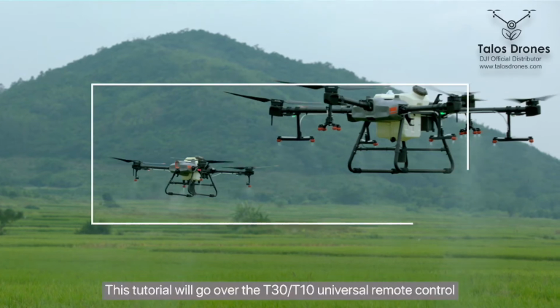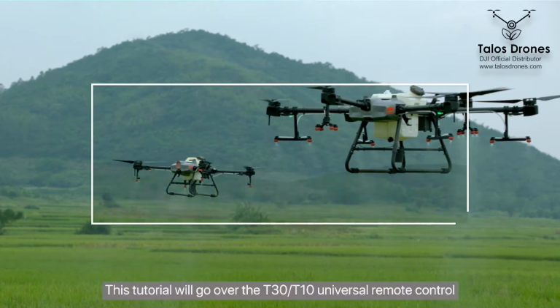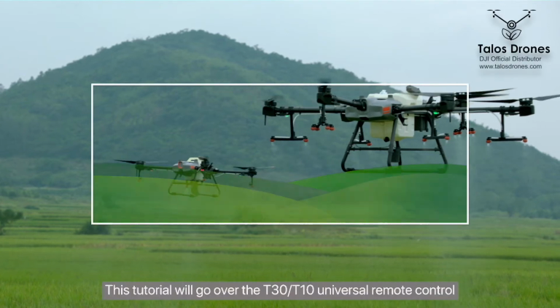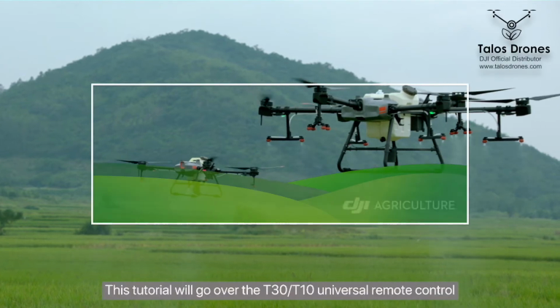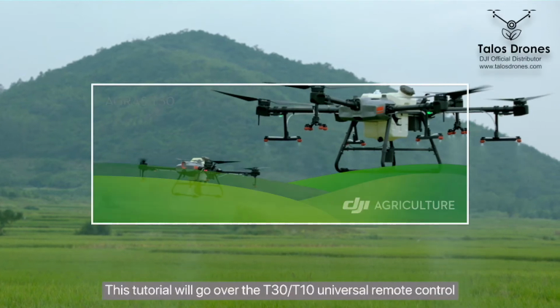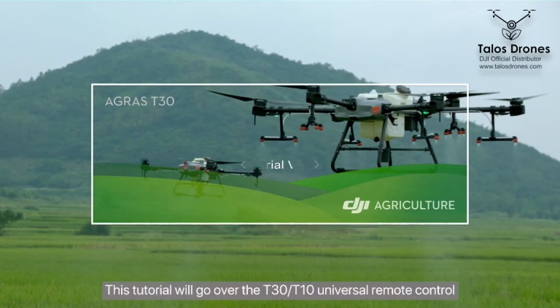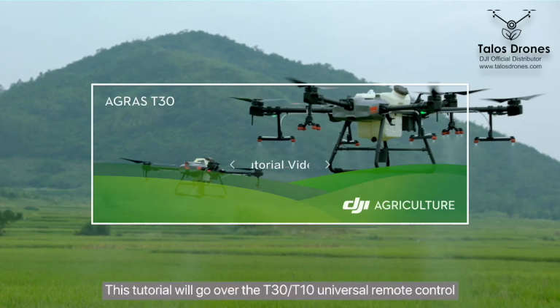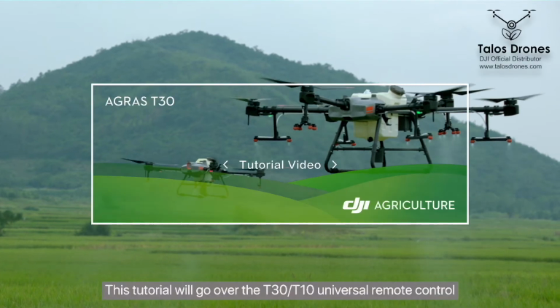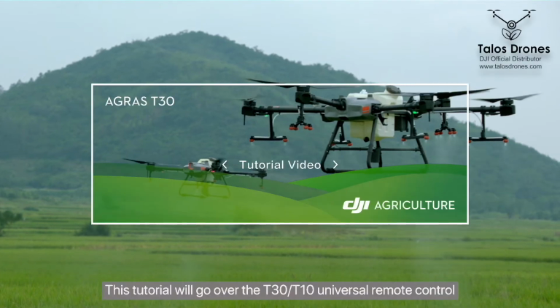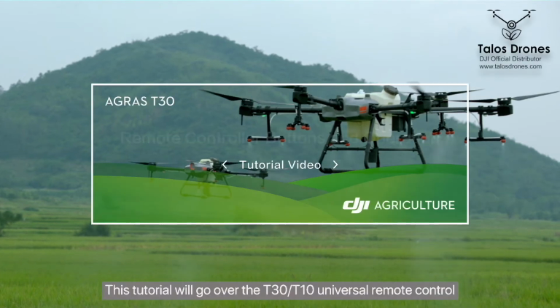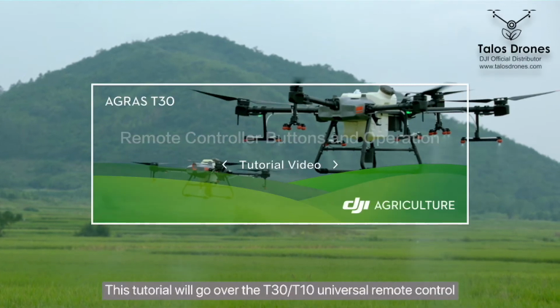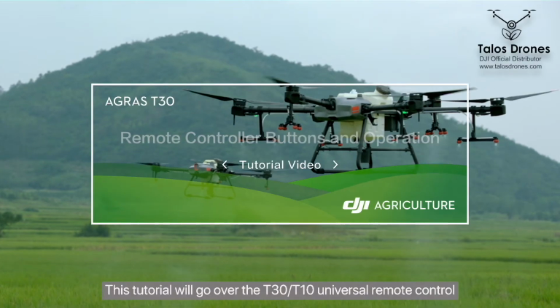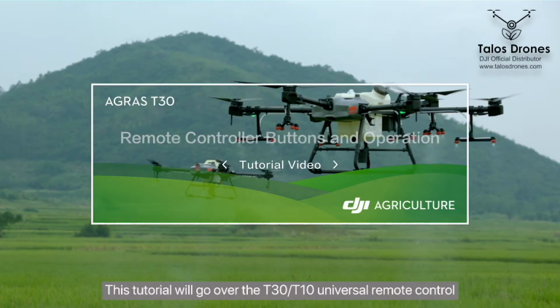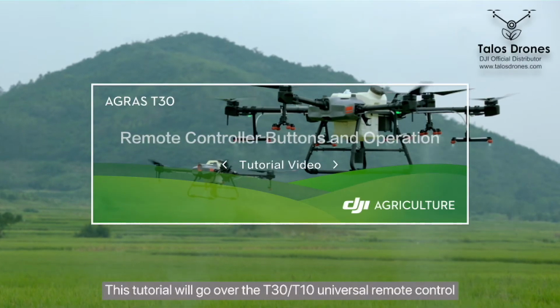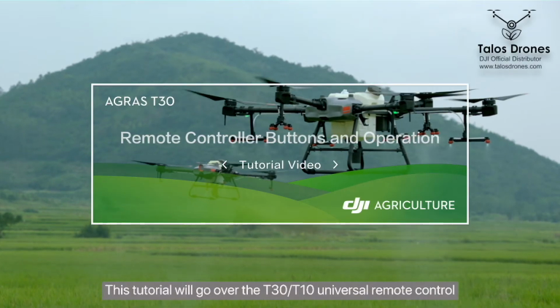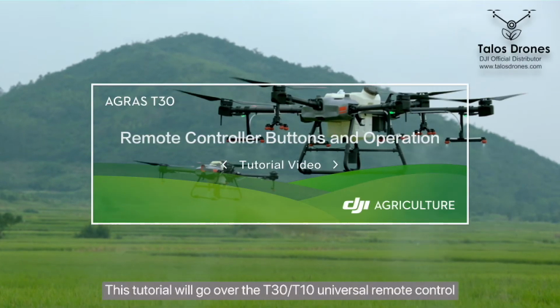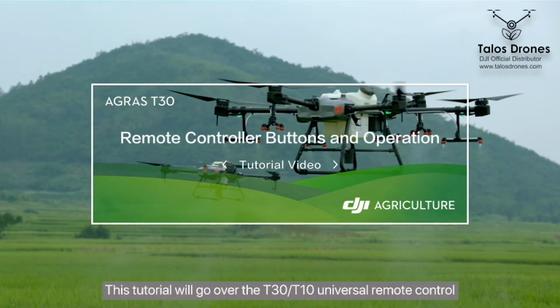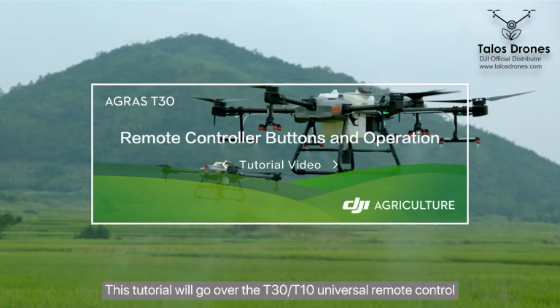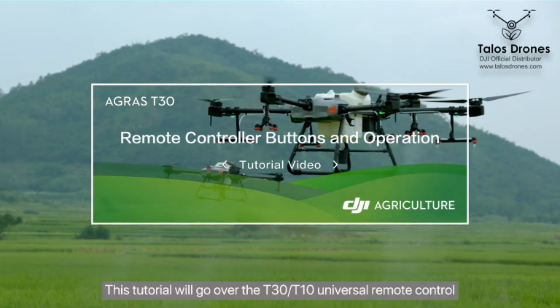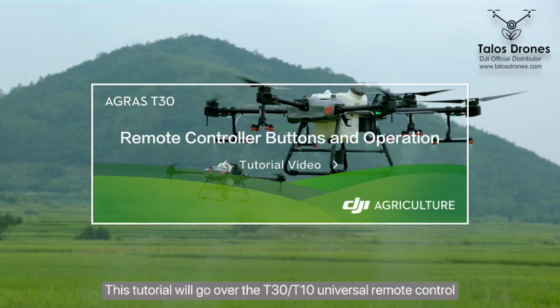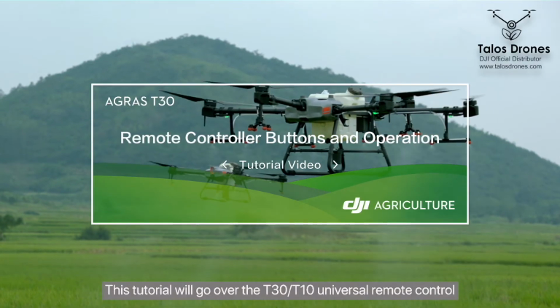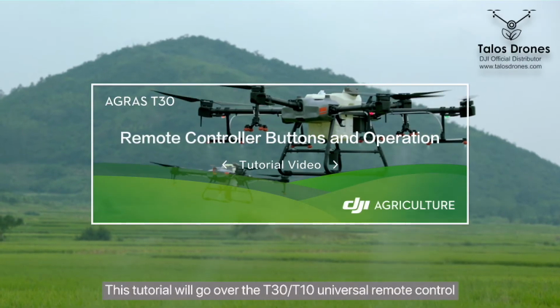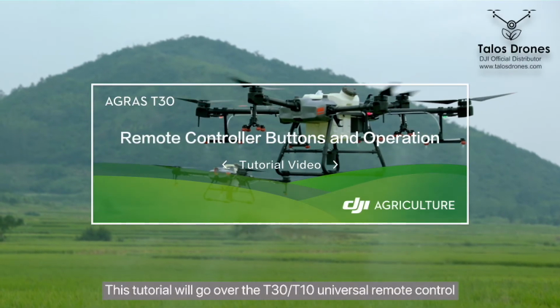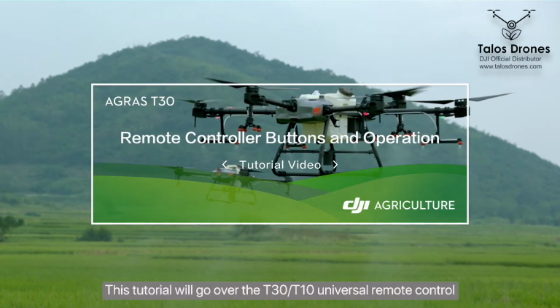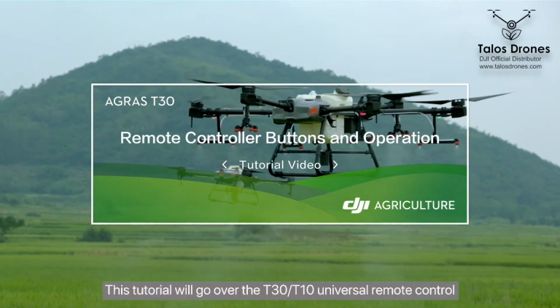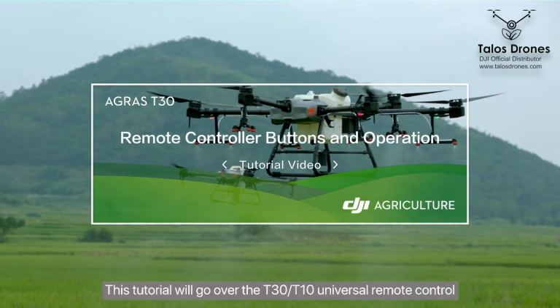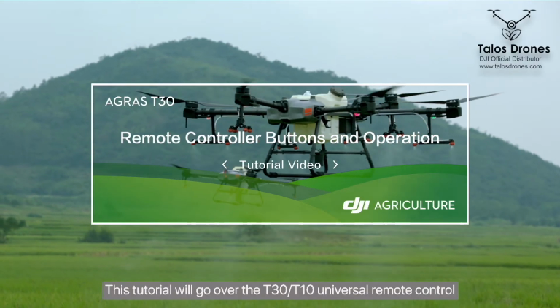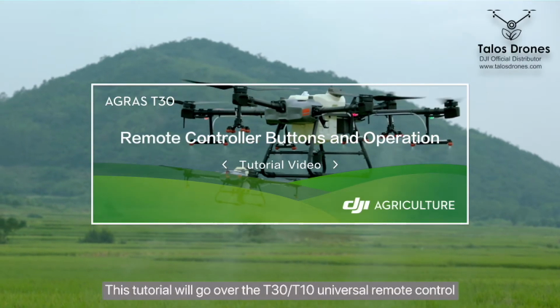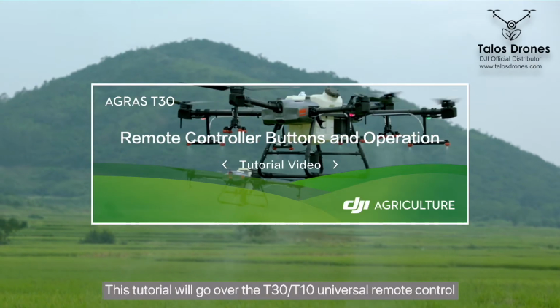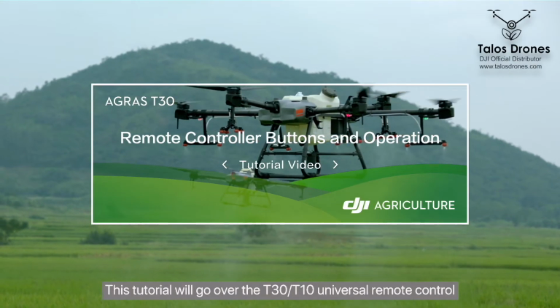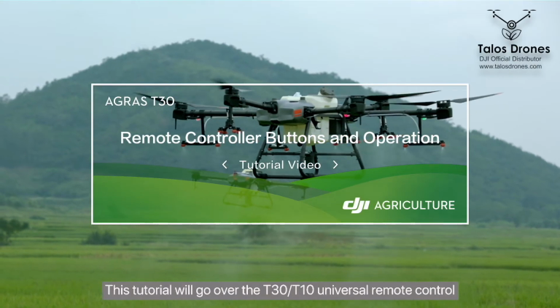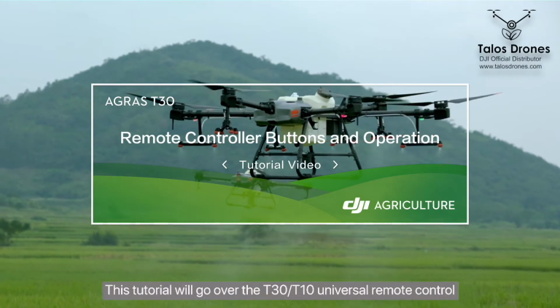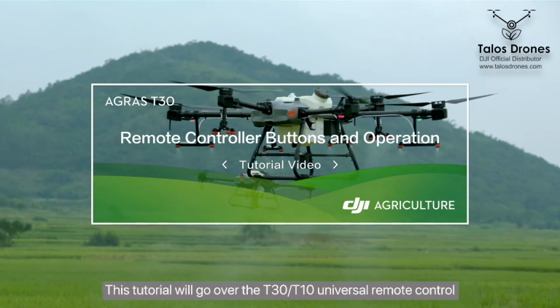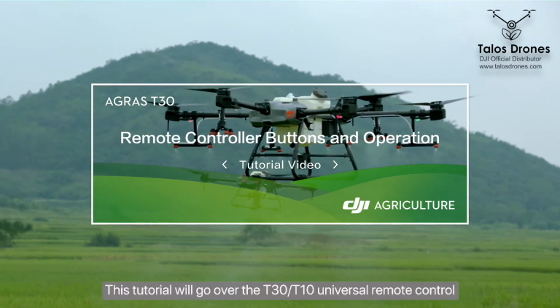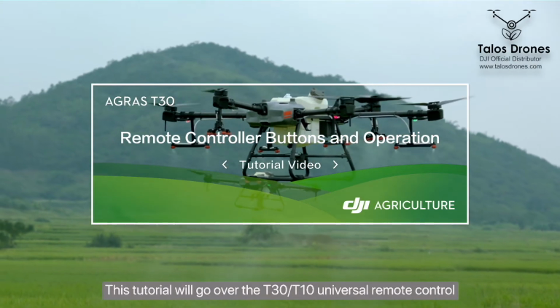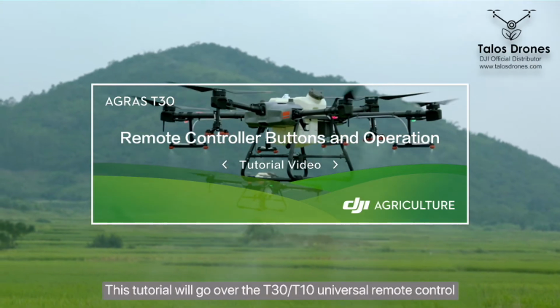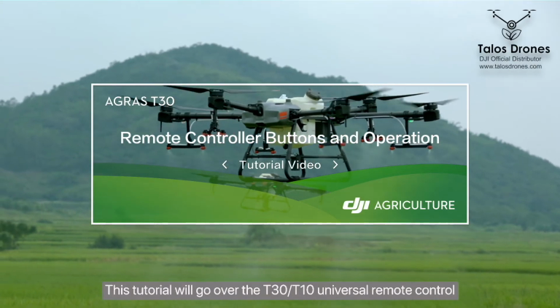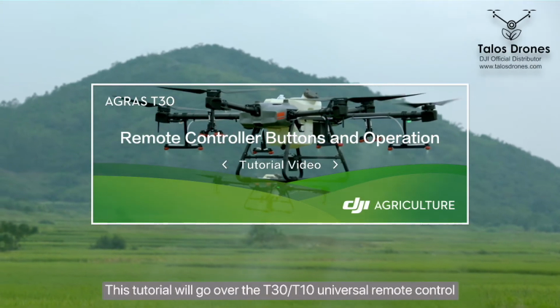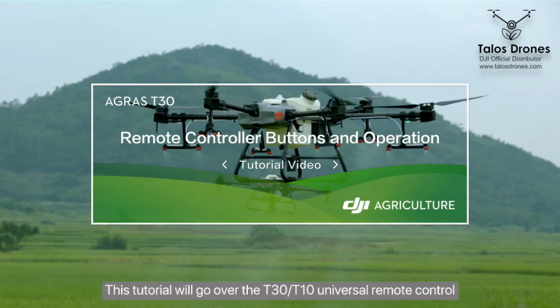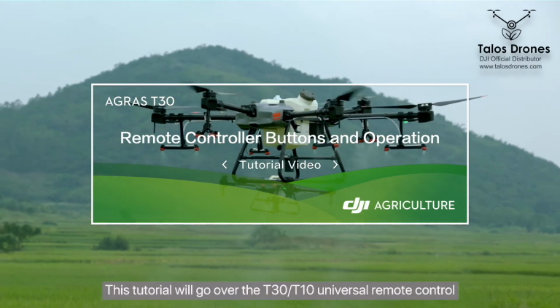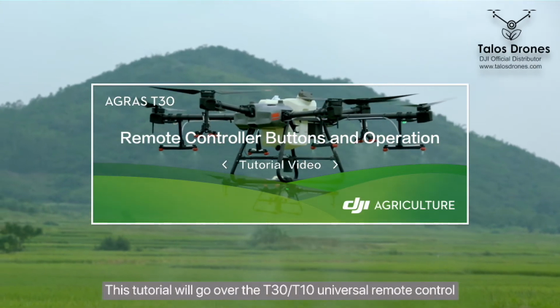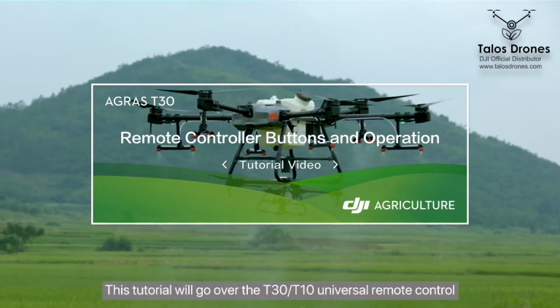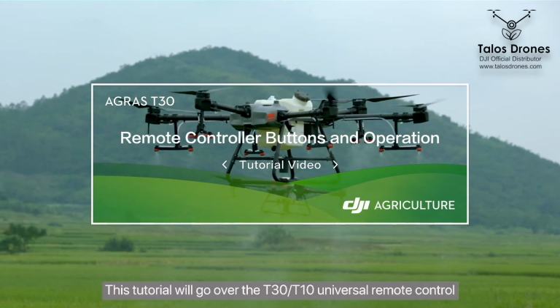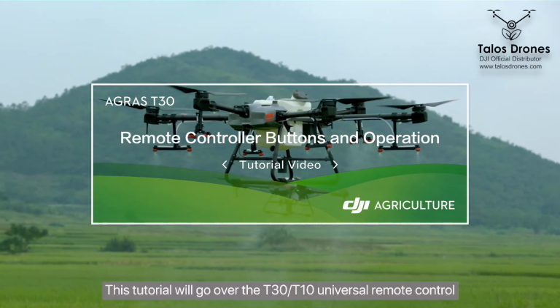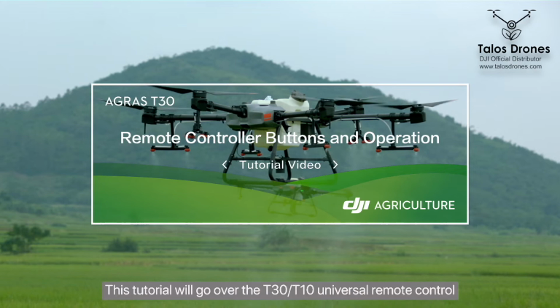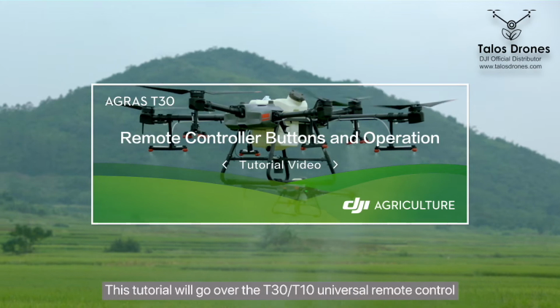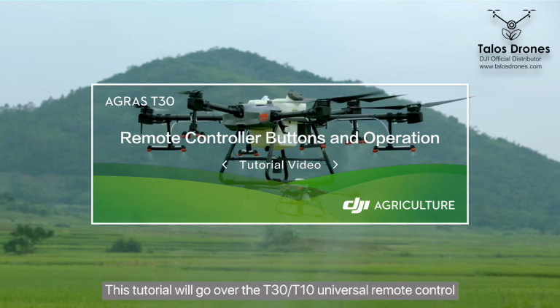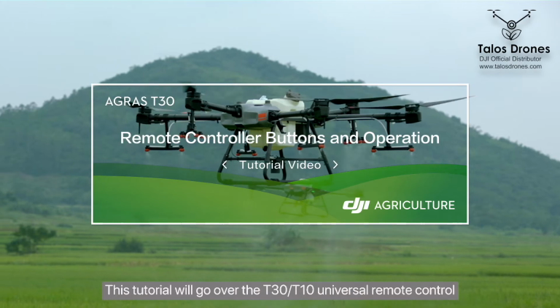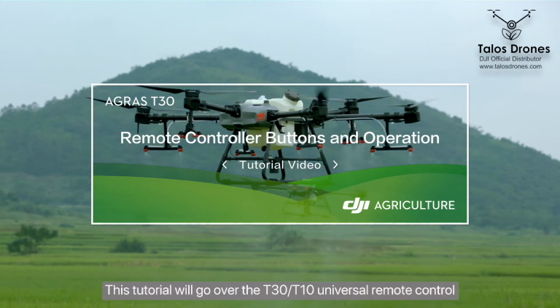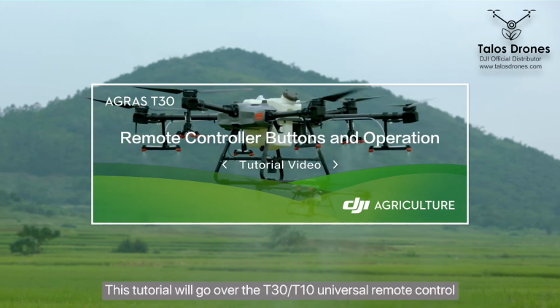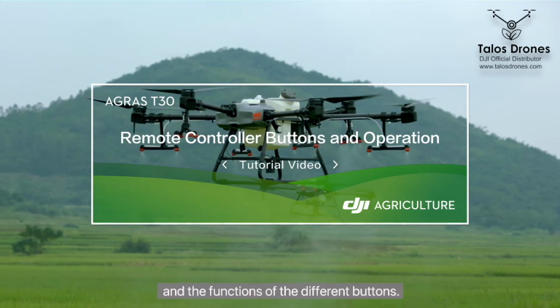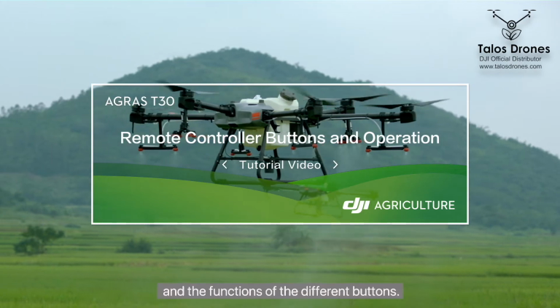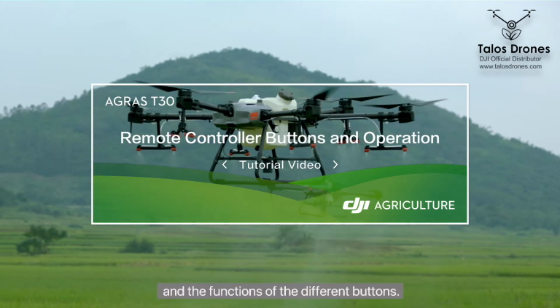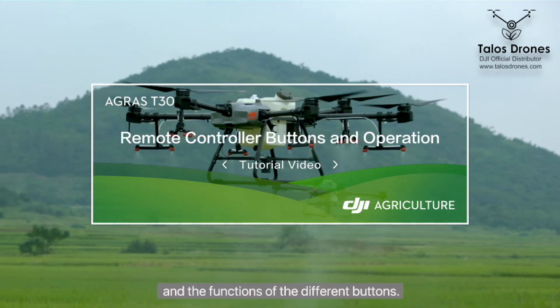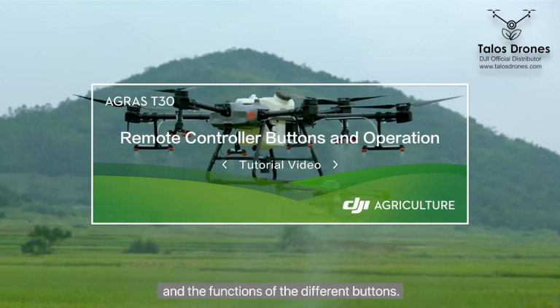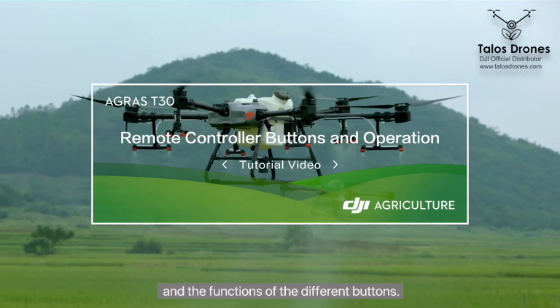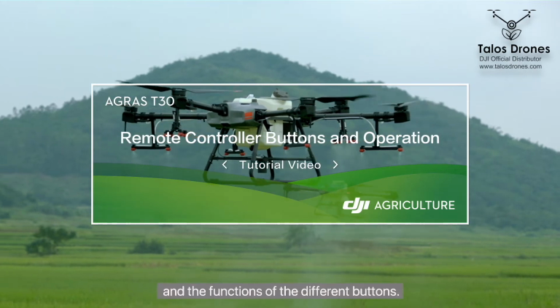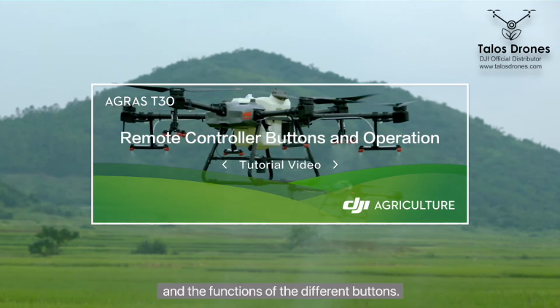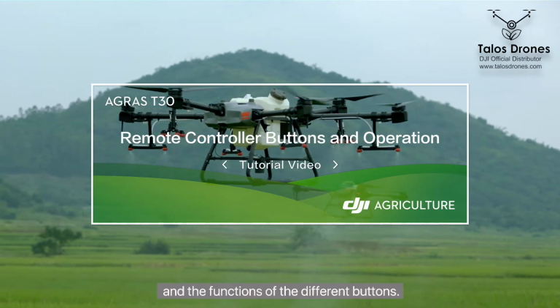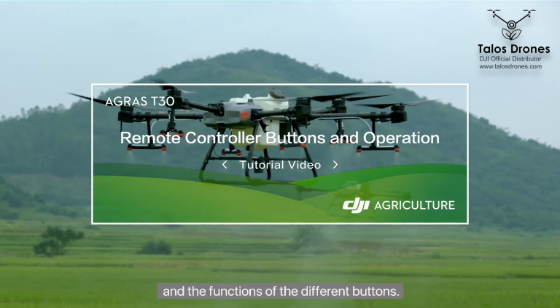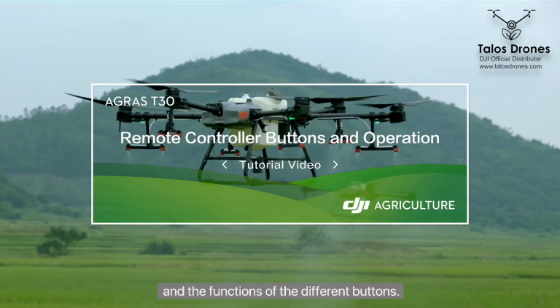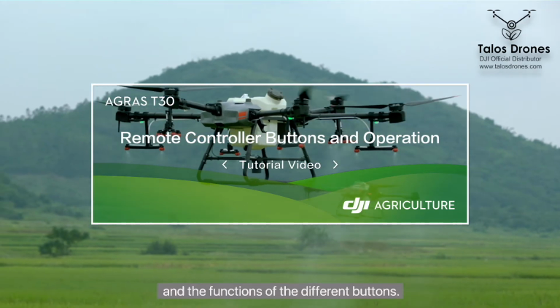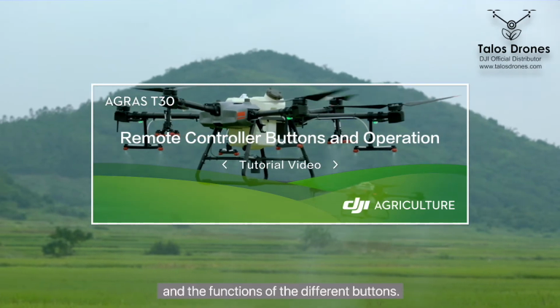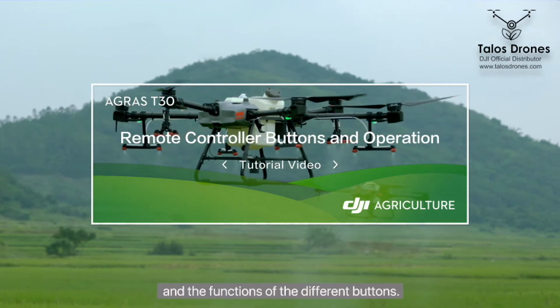This tutorial will go over the T30 T10 universal remote control and the functions of the different buttons.